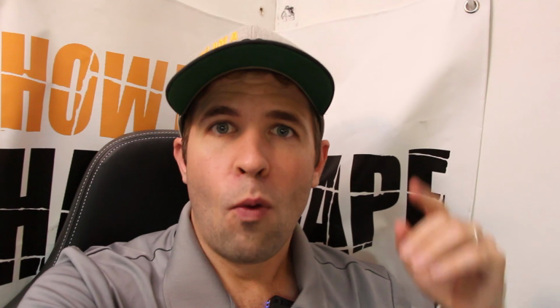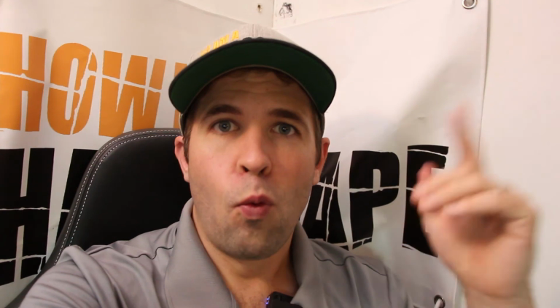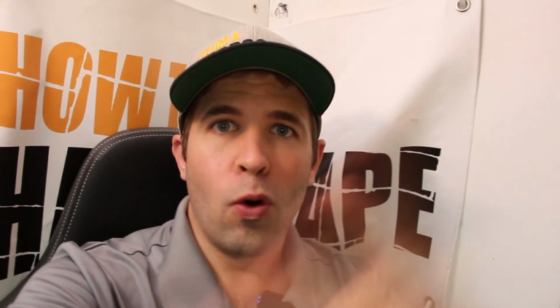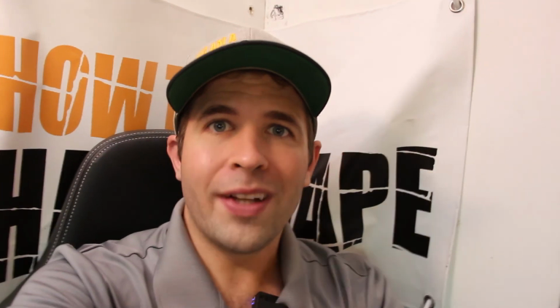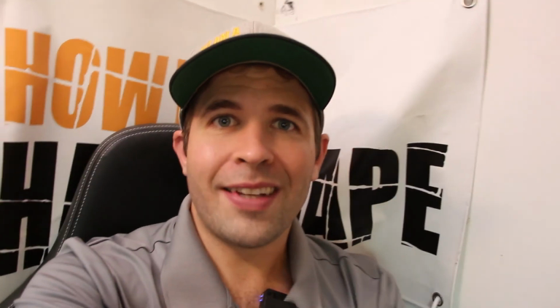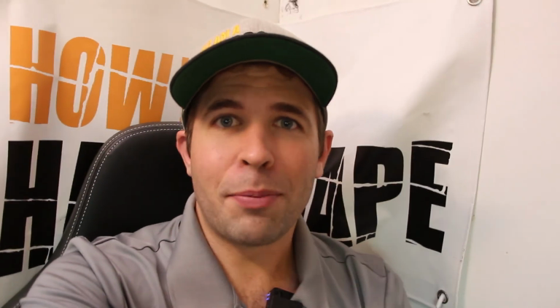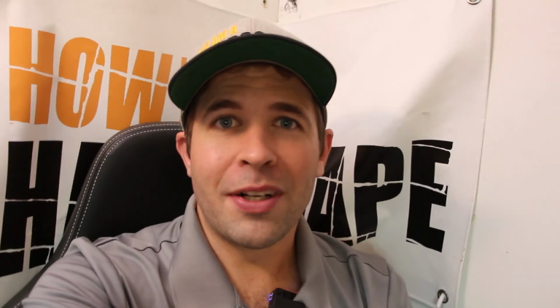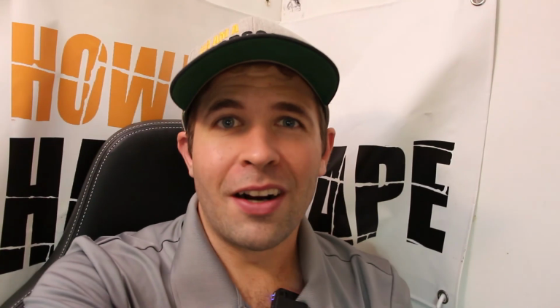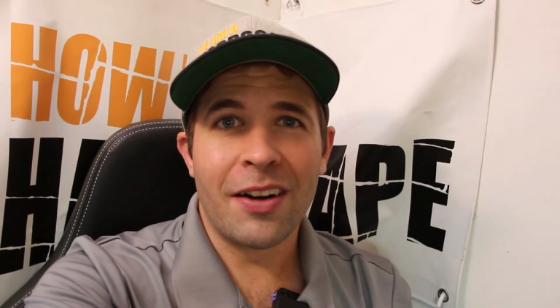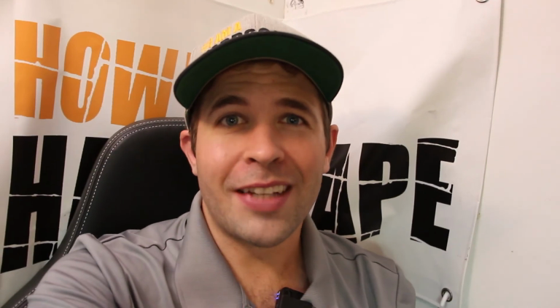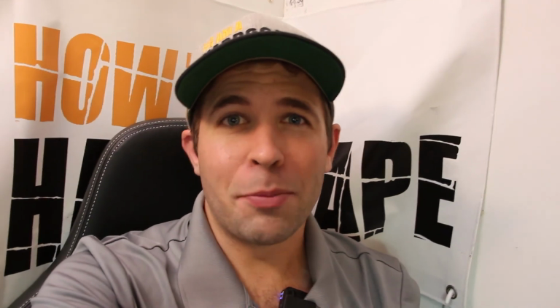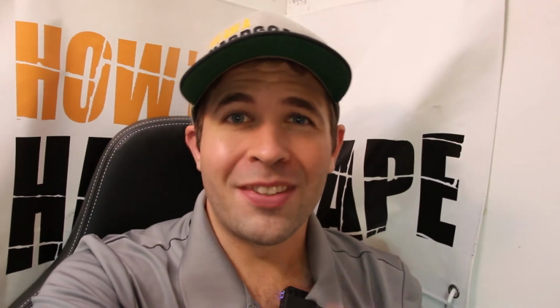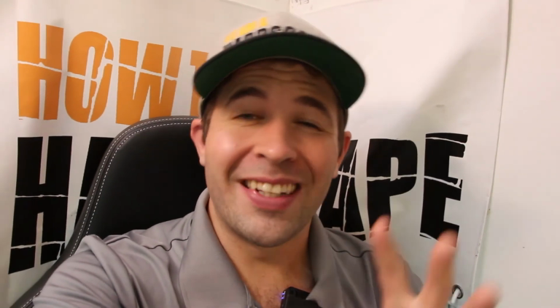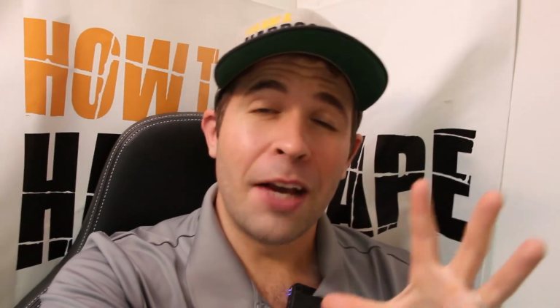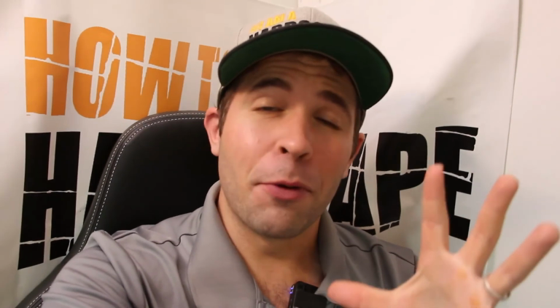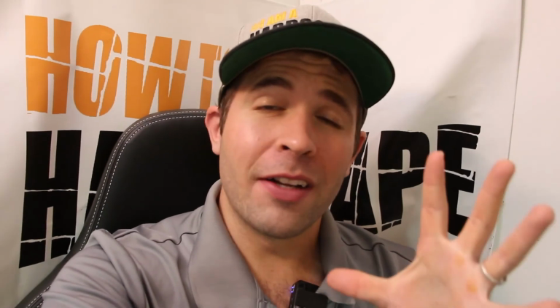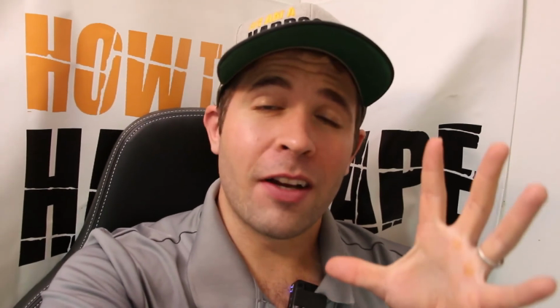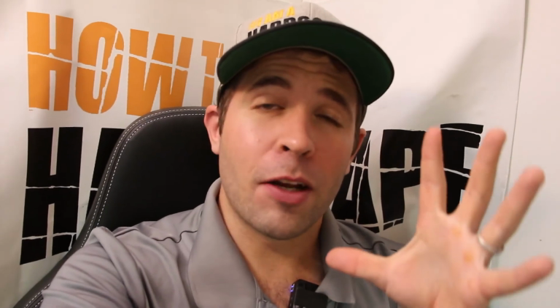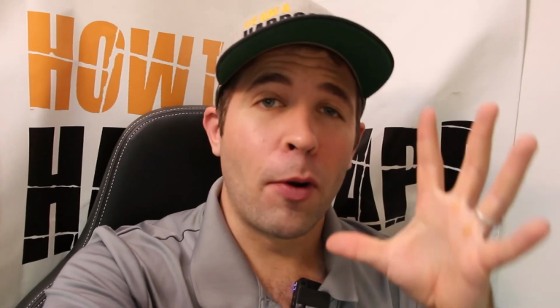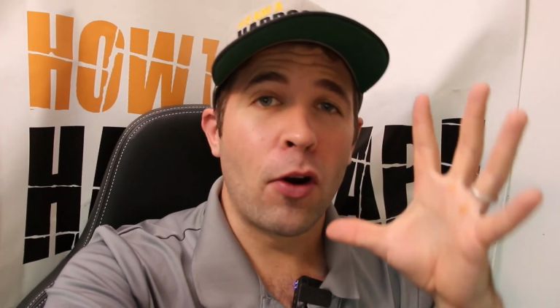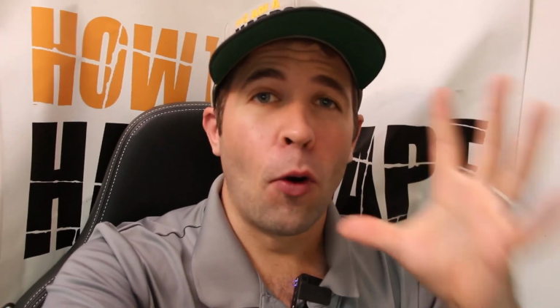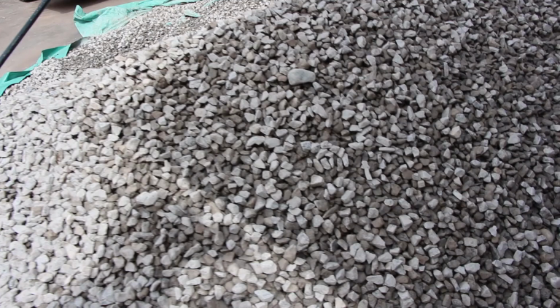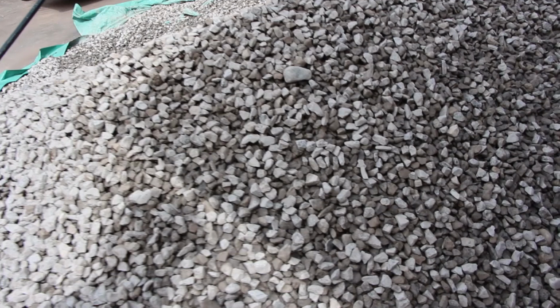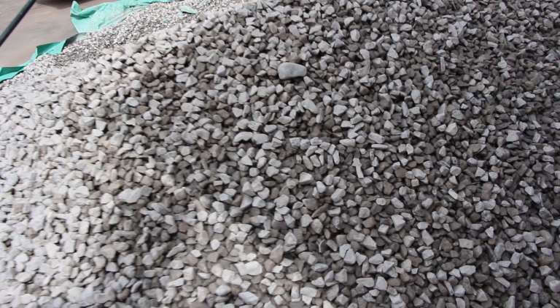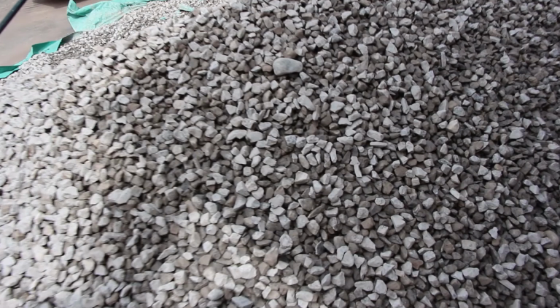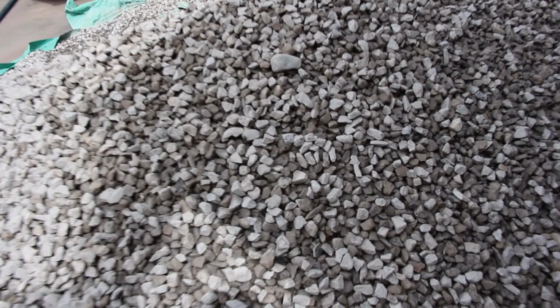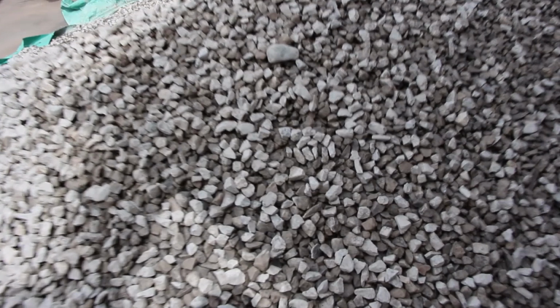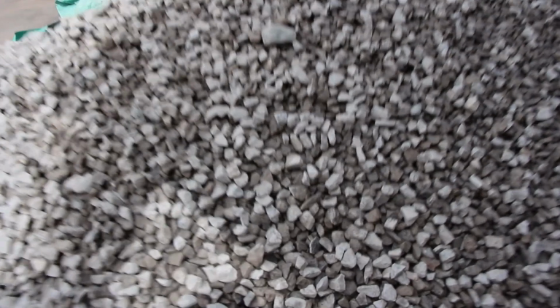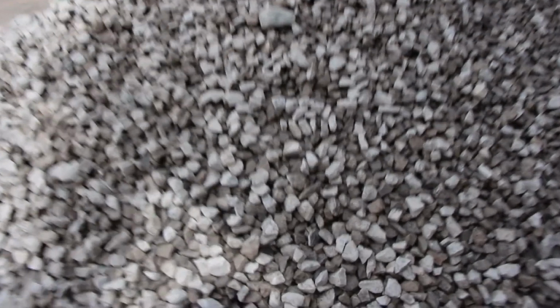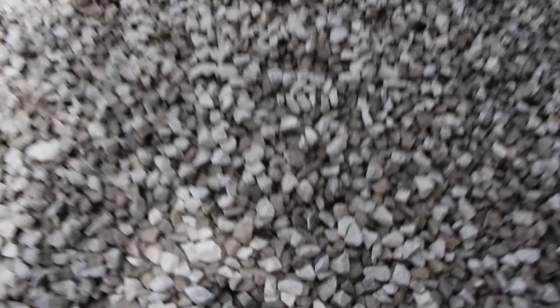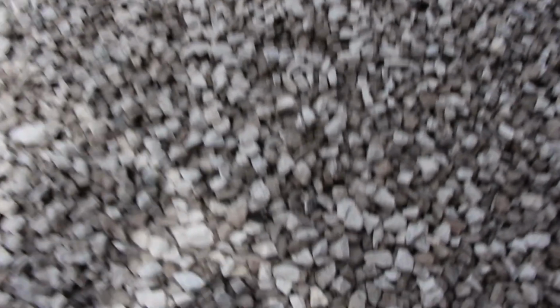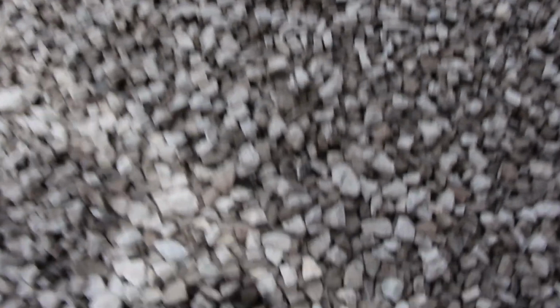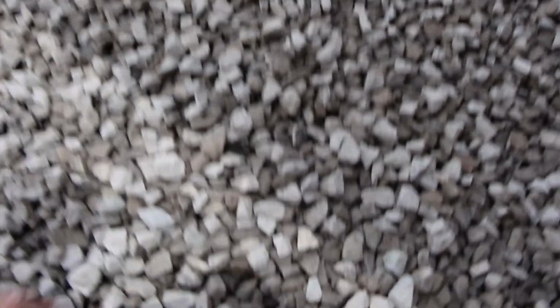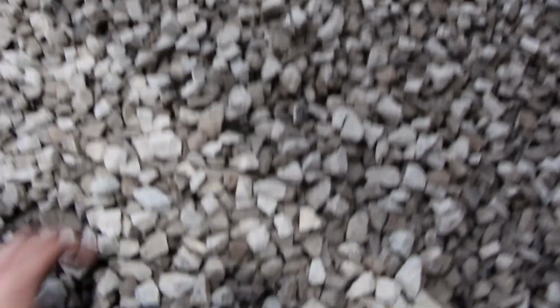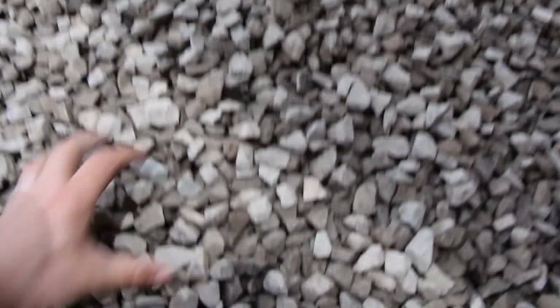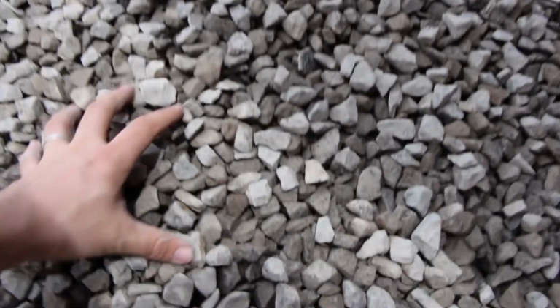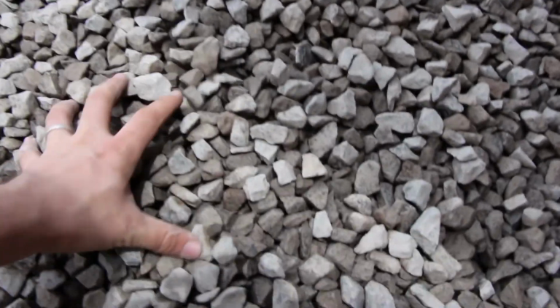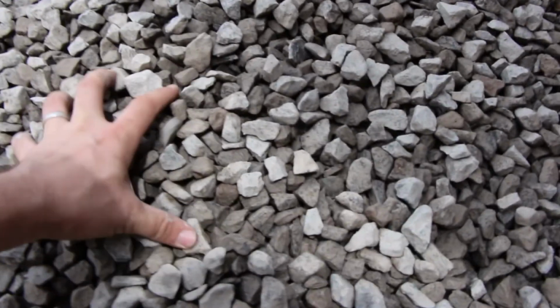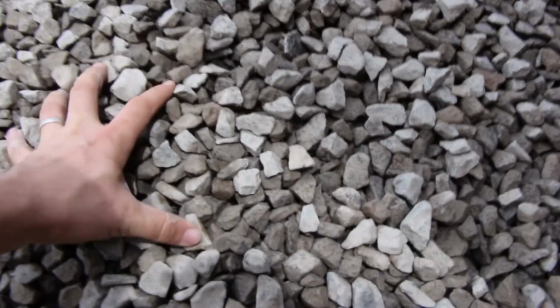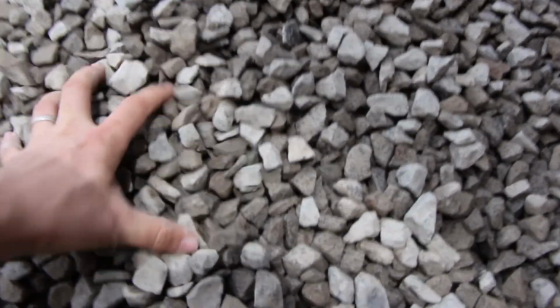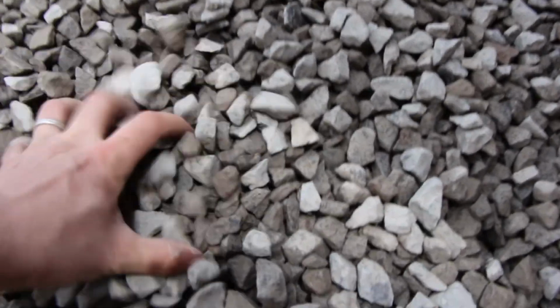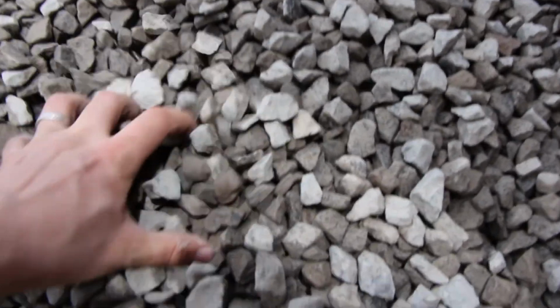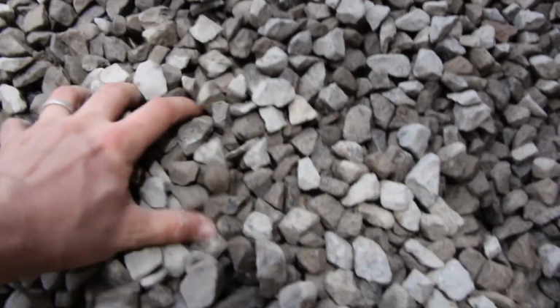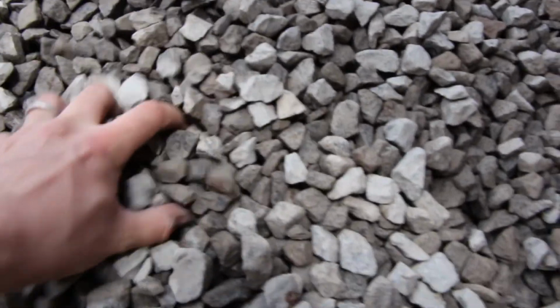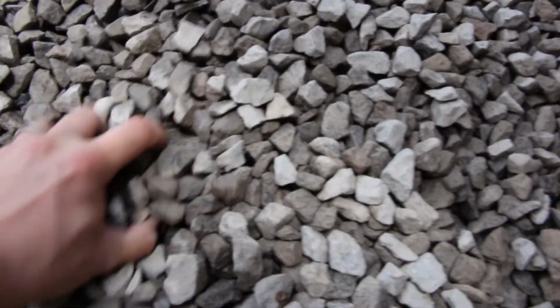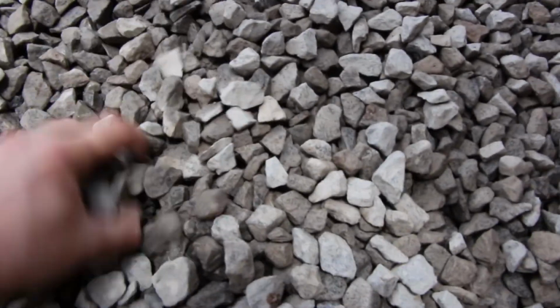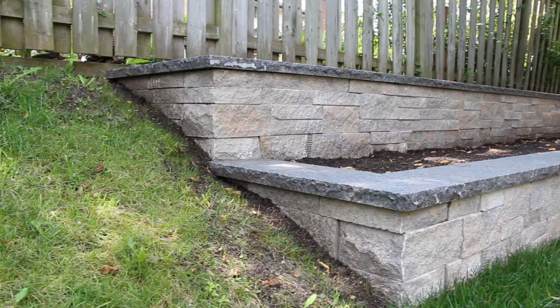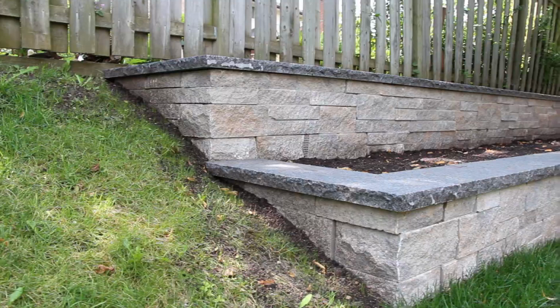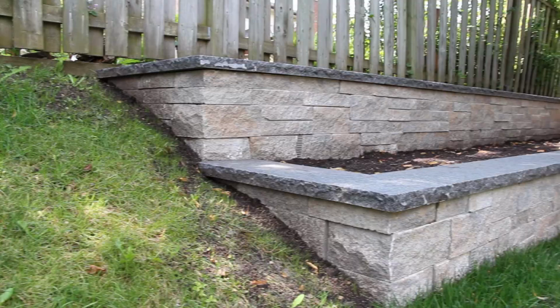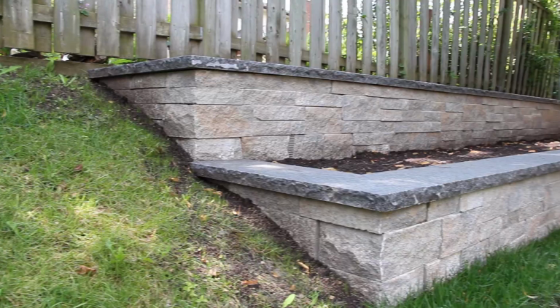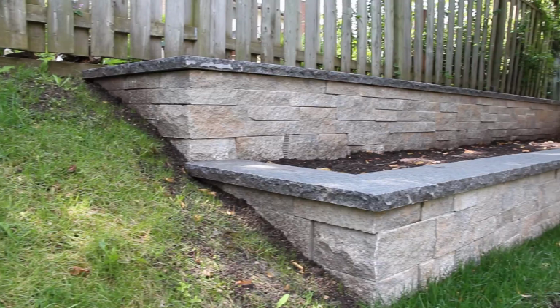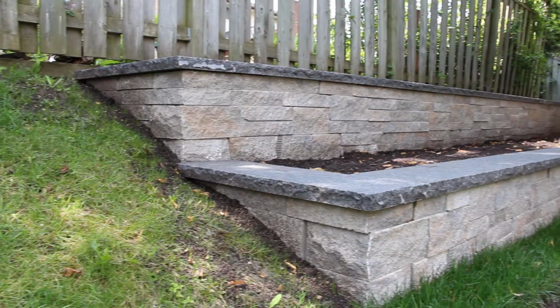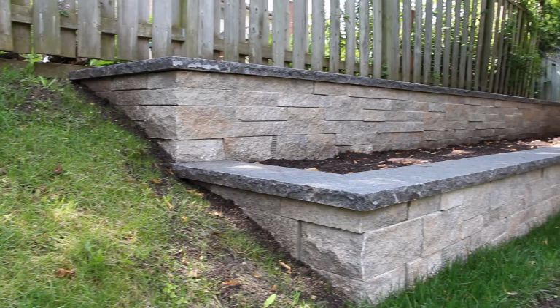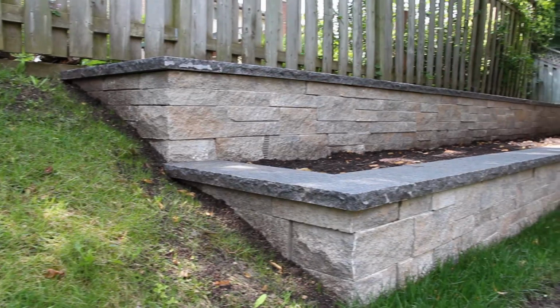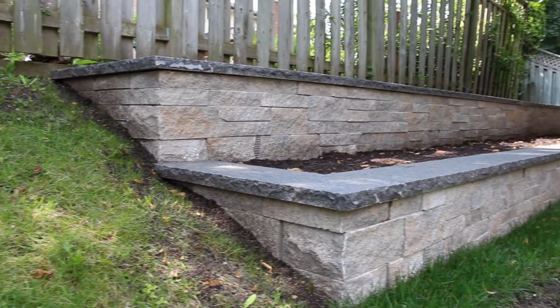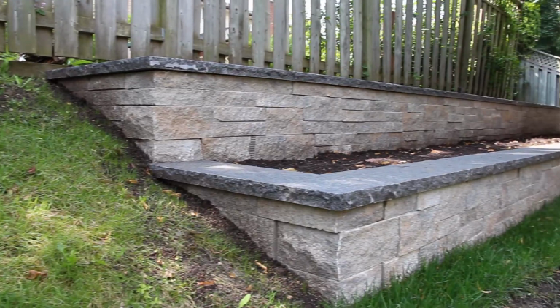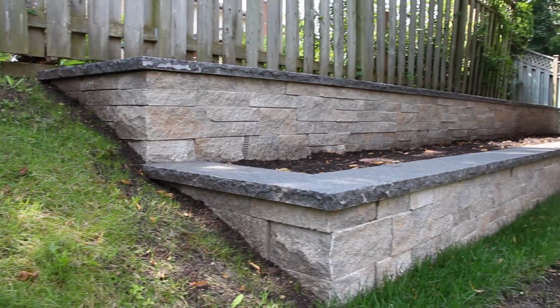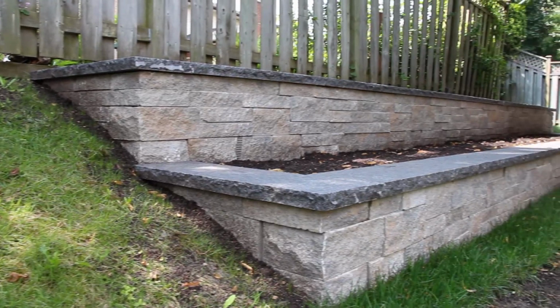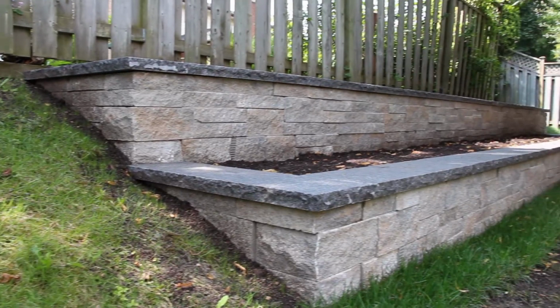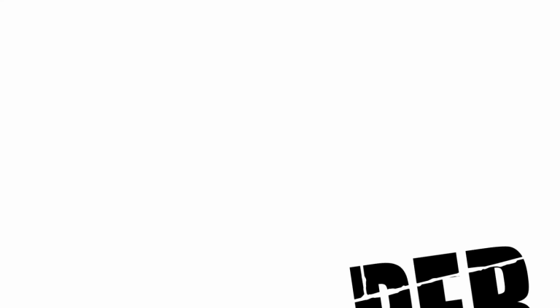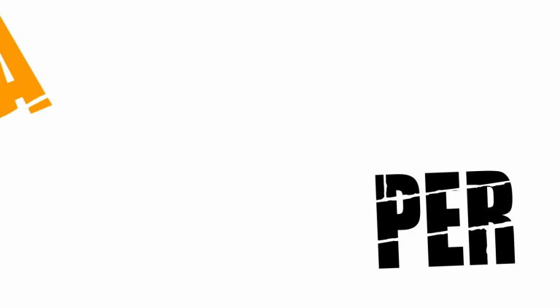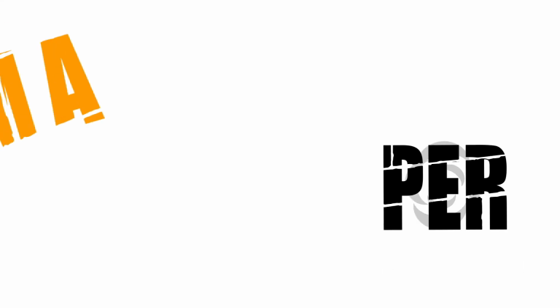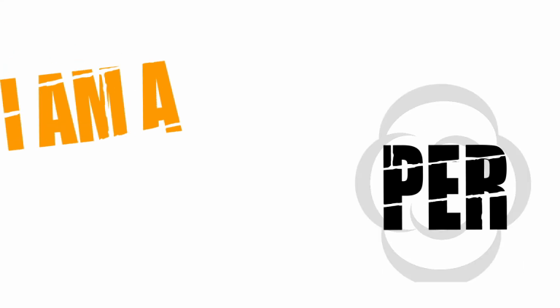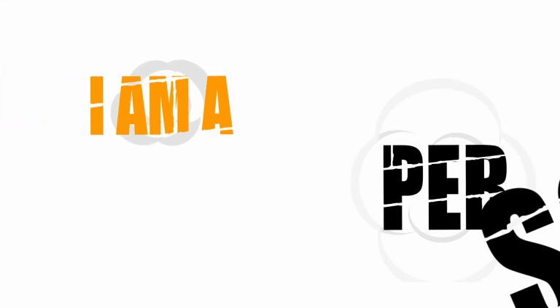What's happening, Hardscapers? Today we're going to talk about open graded base and the applications that I use it for a retaining wall build. Let's get into this.